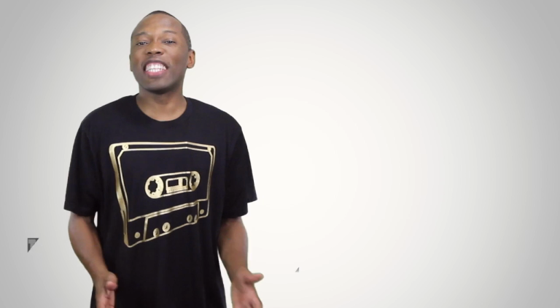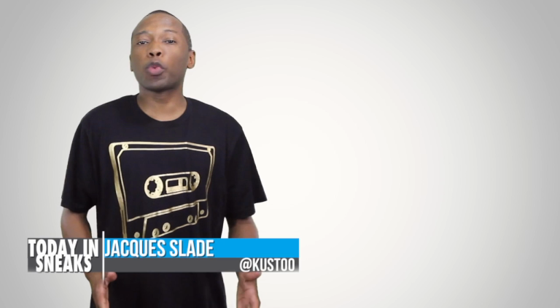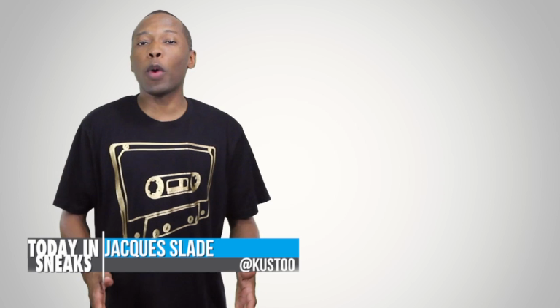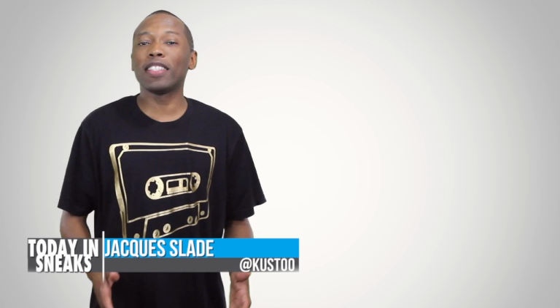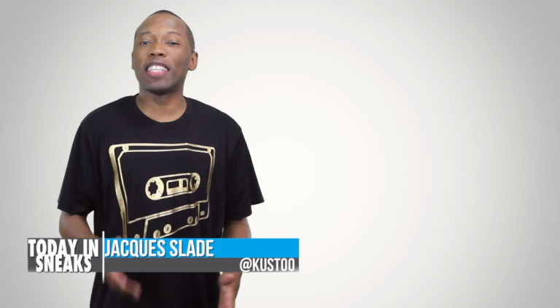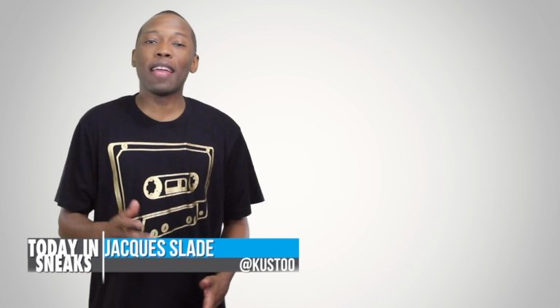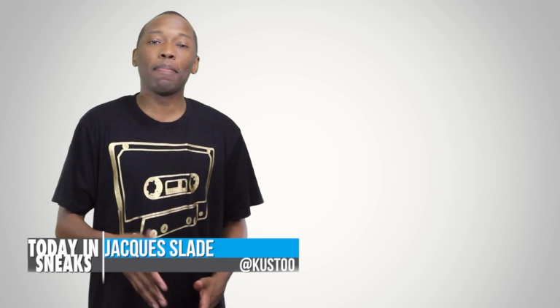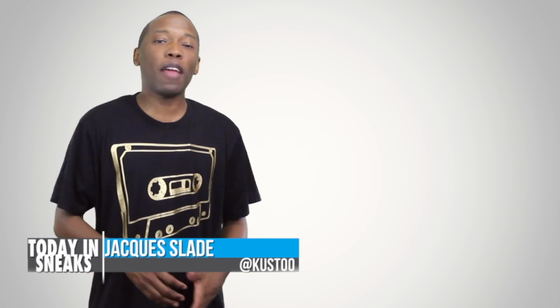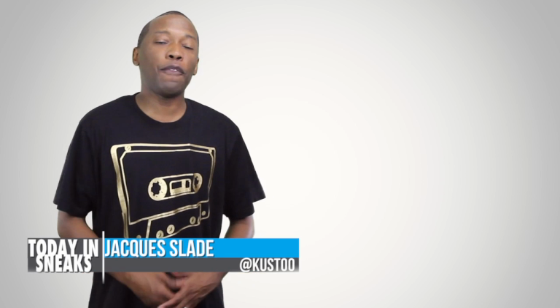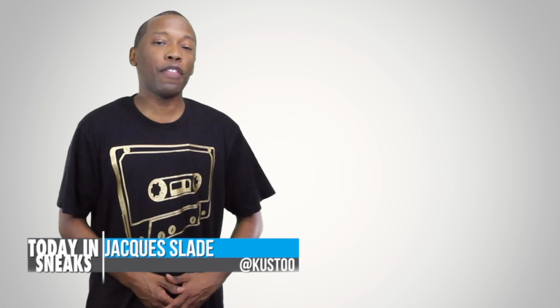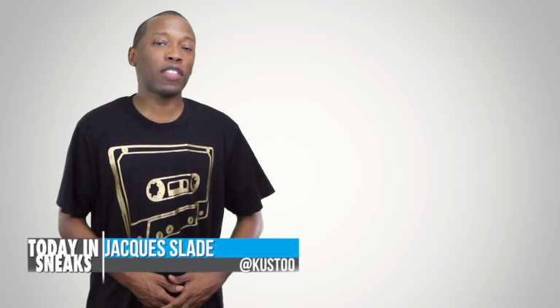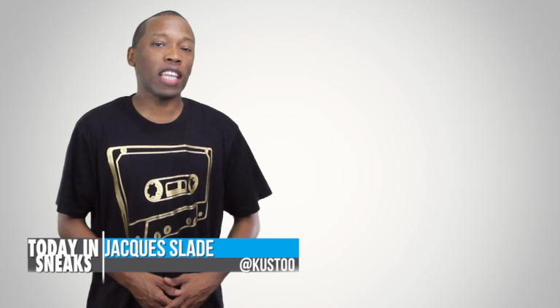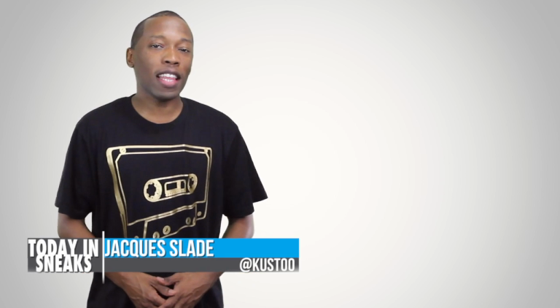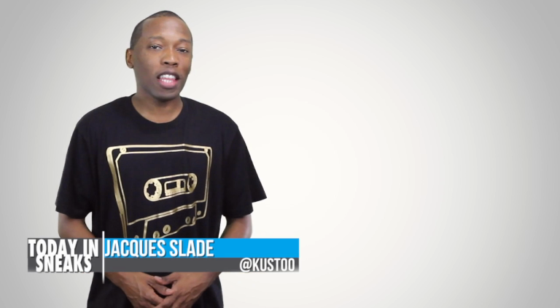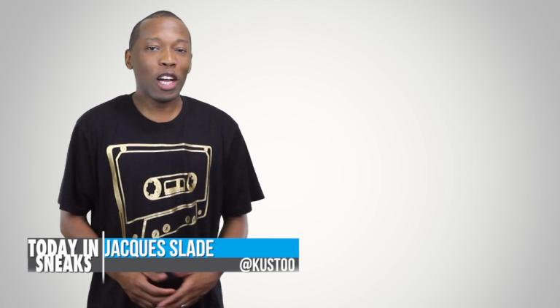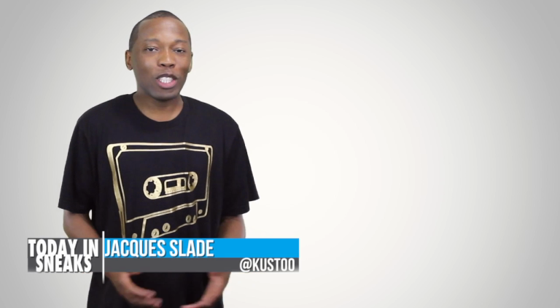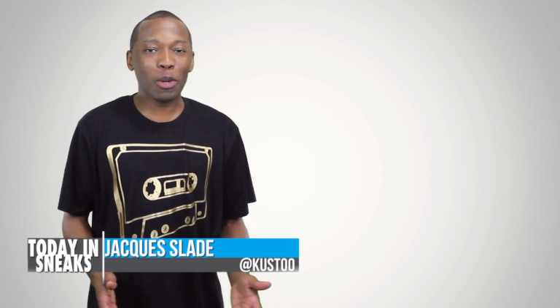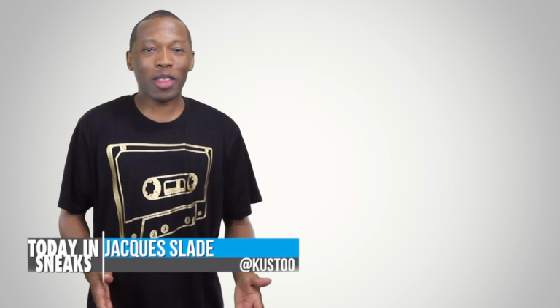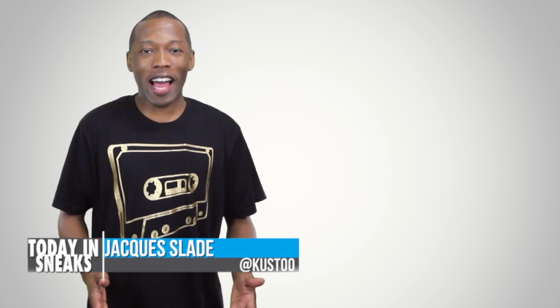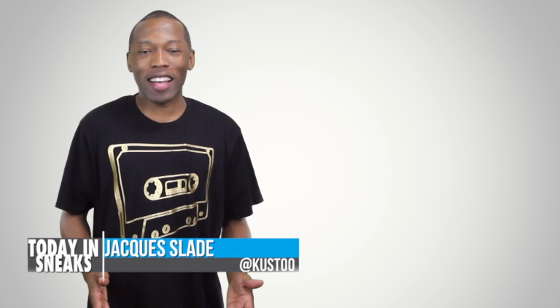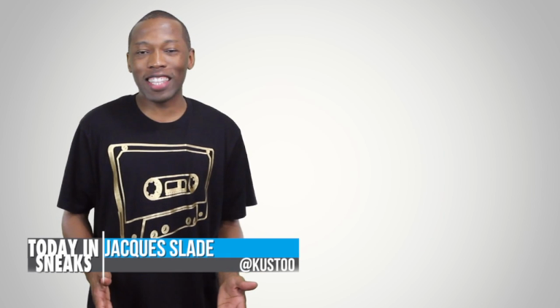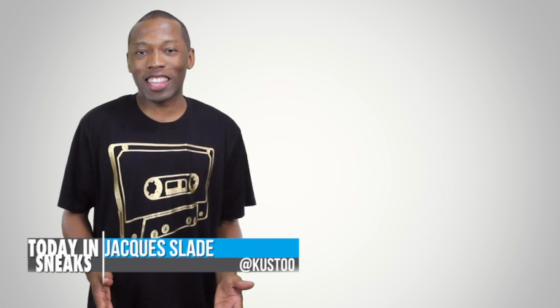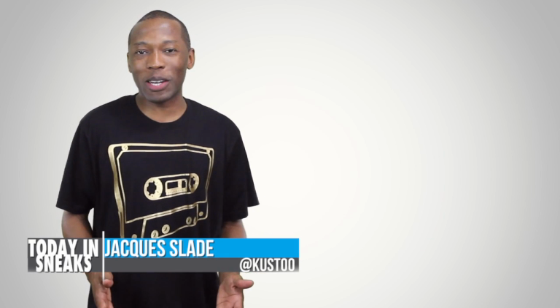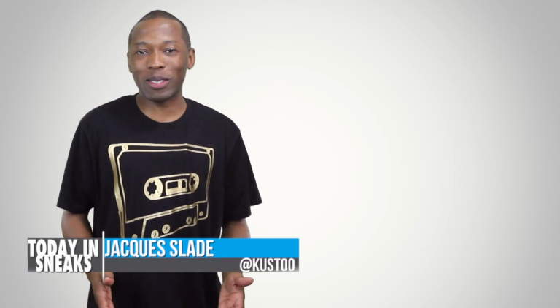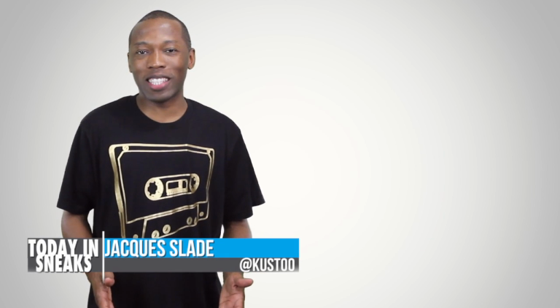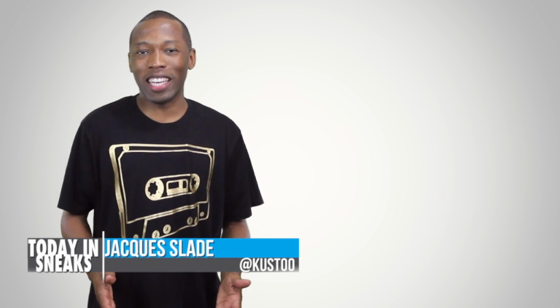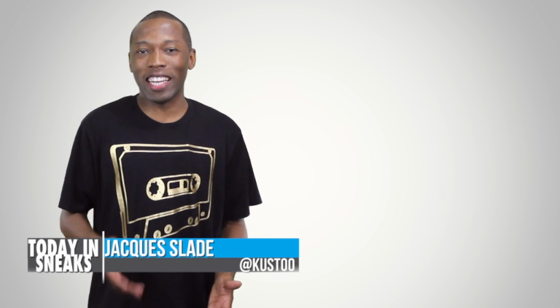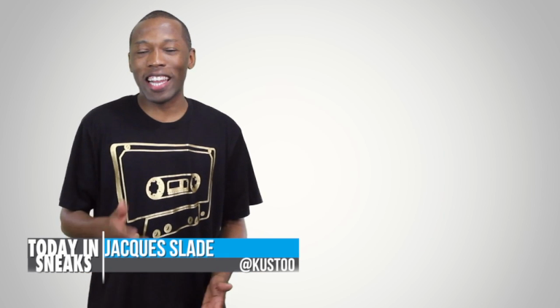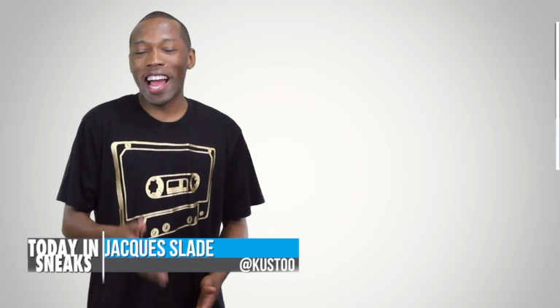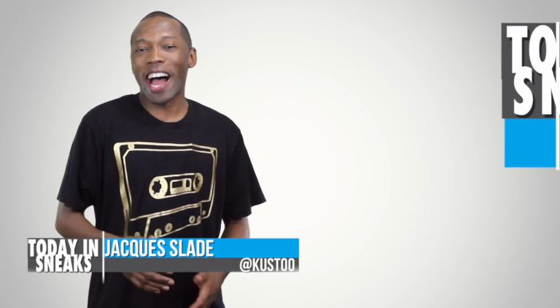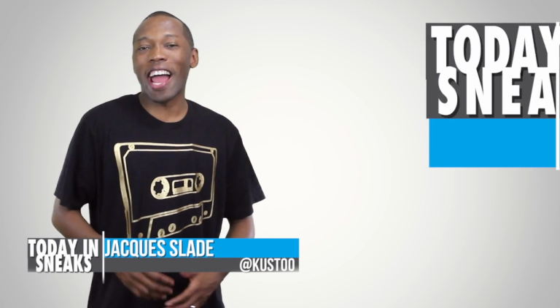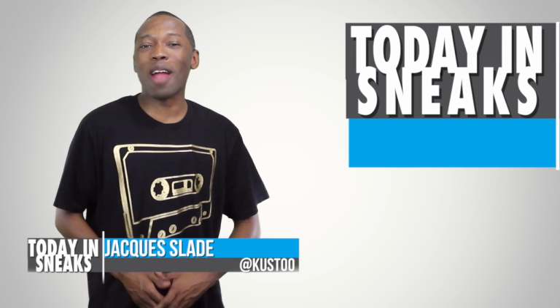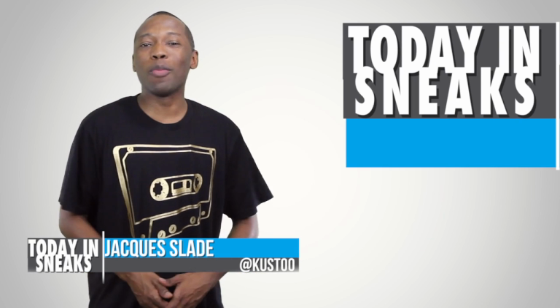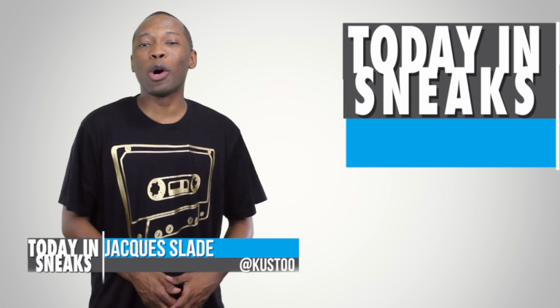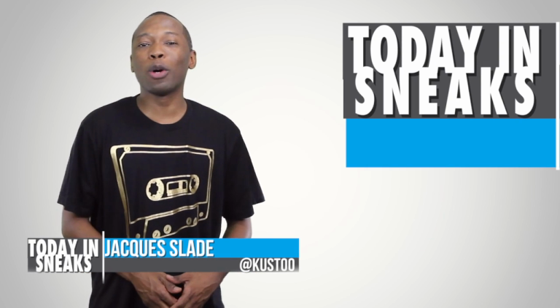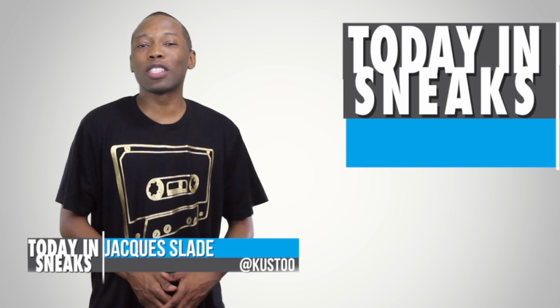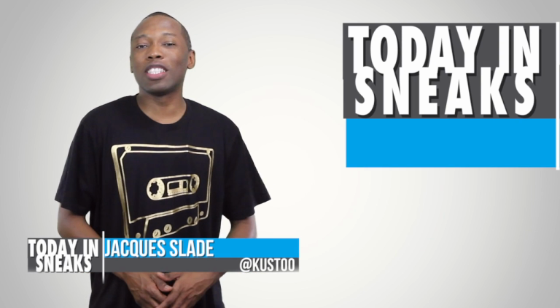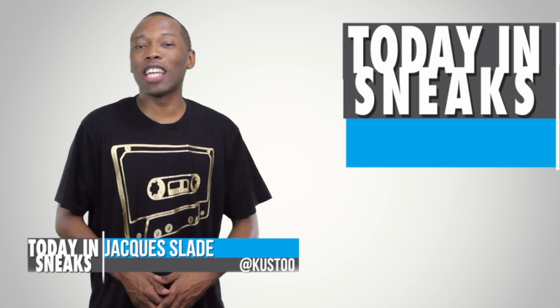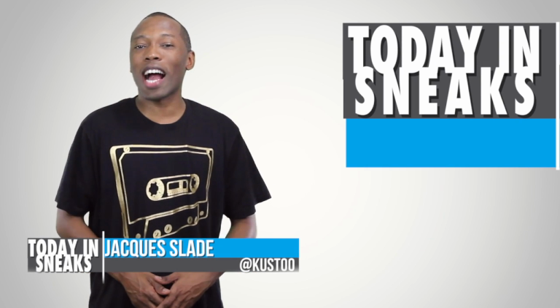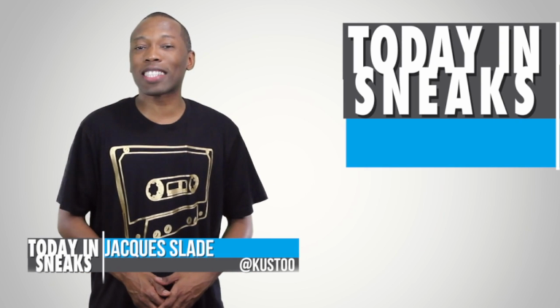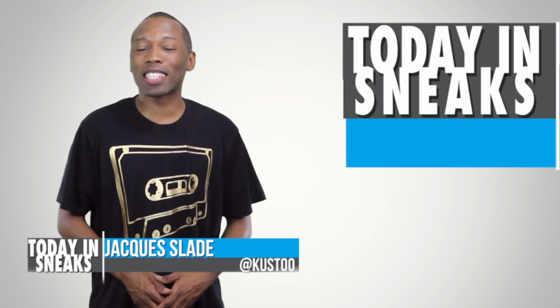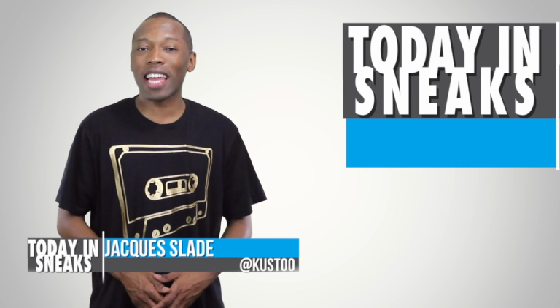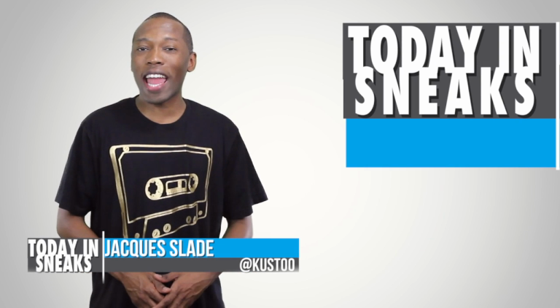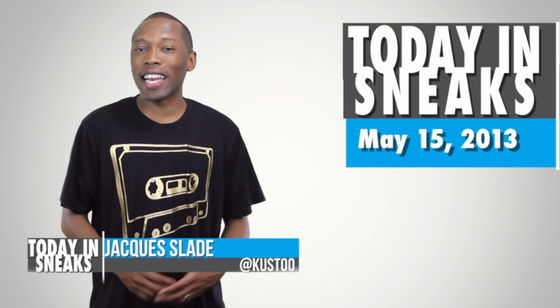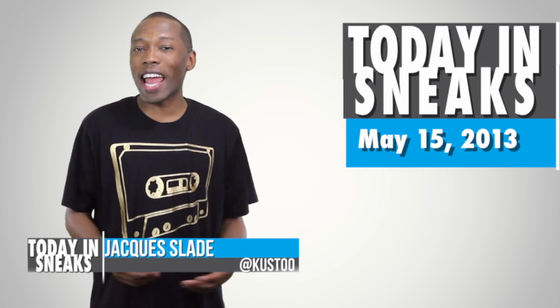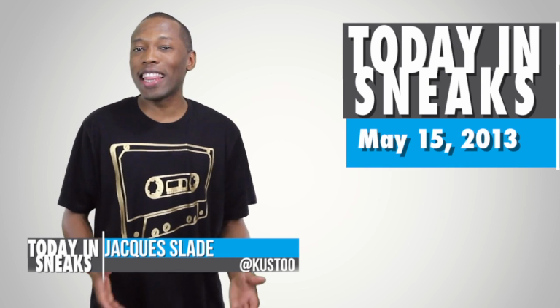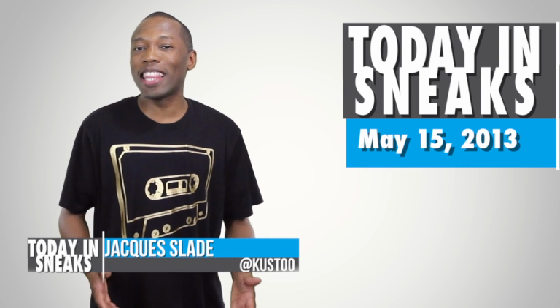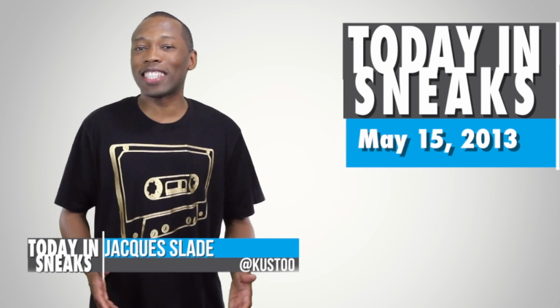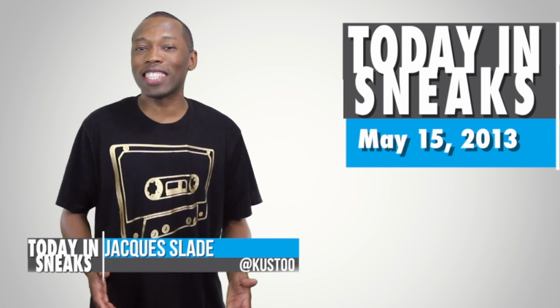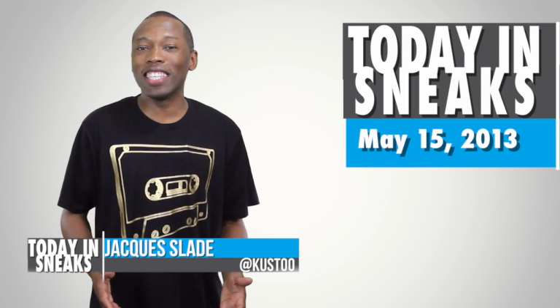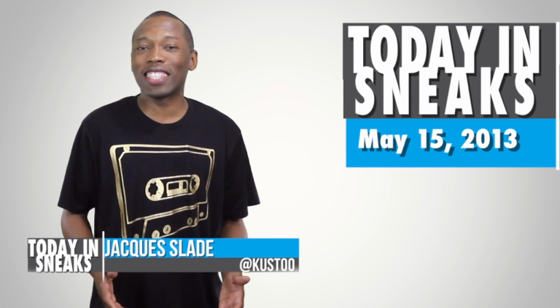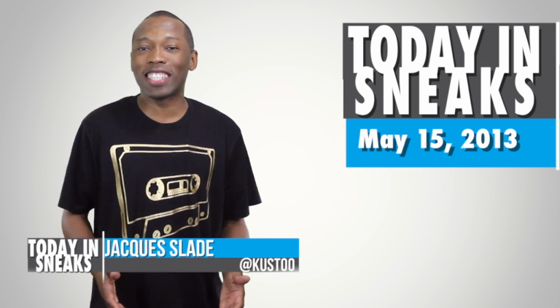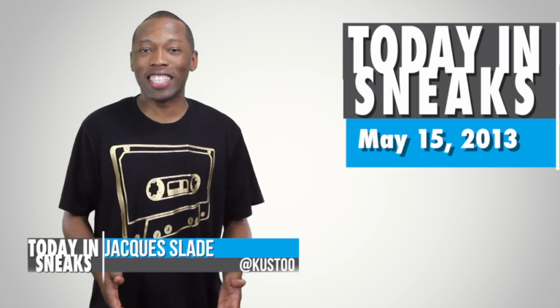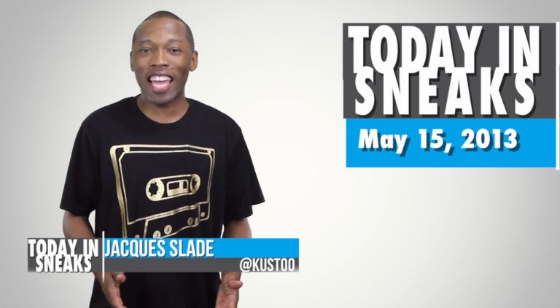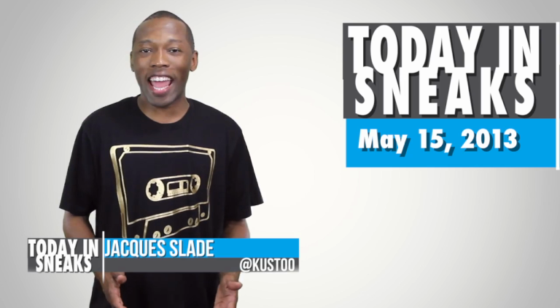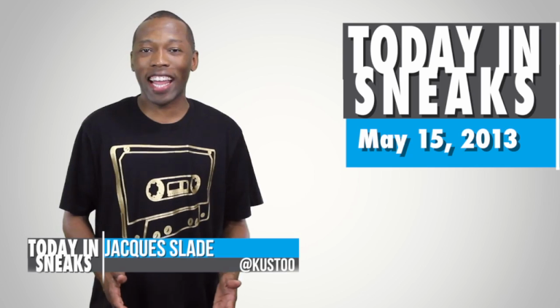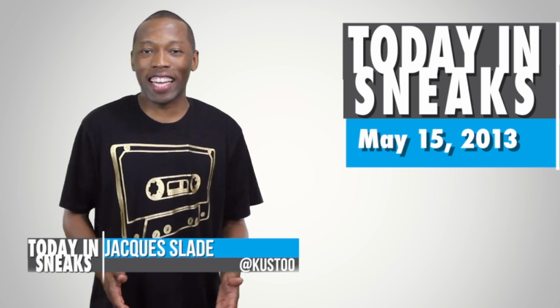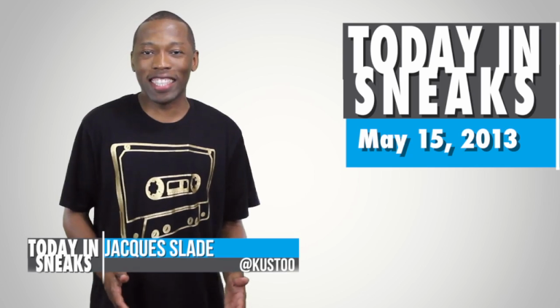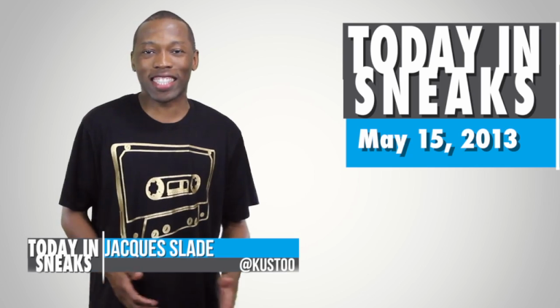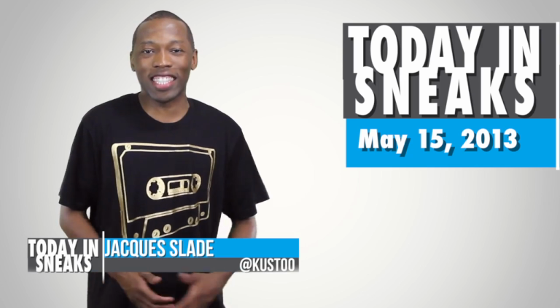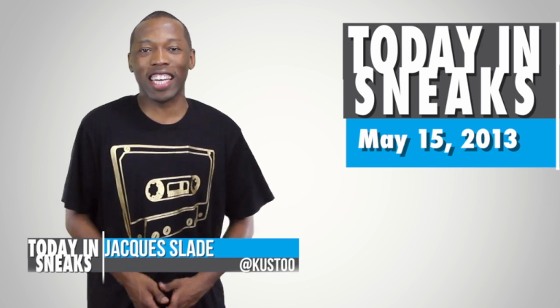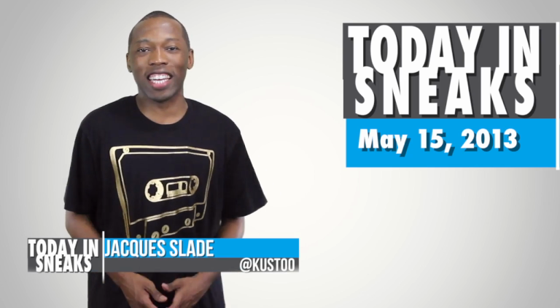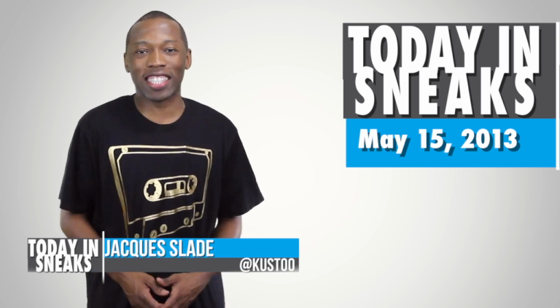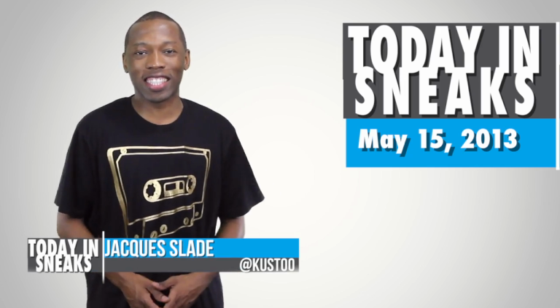It's Wednesday, May 15th, 2013. I am your host, Jacques Slade, and this is Today in Sneaks.